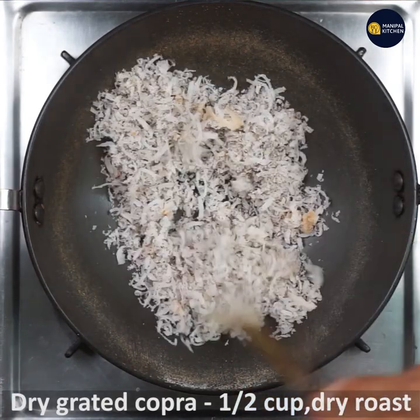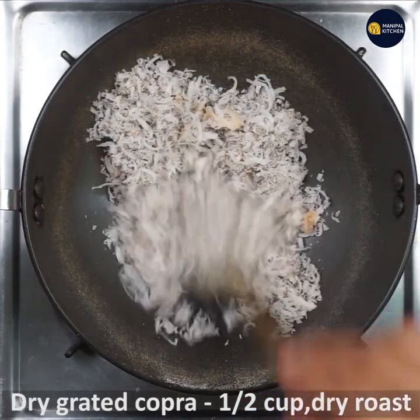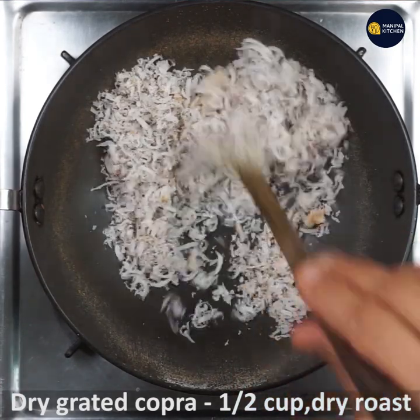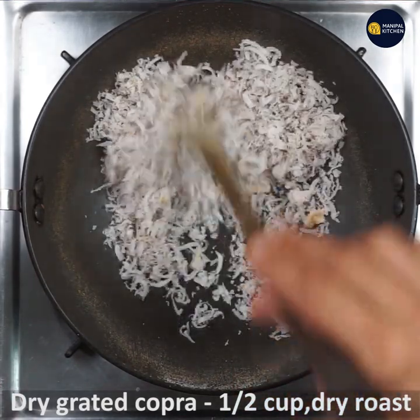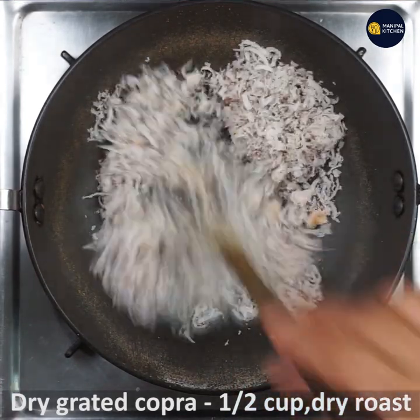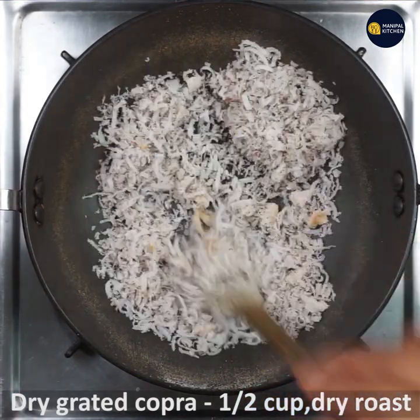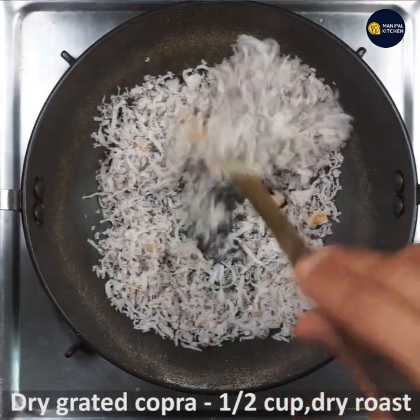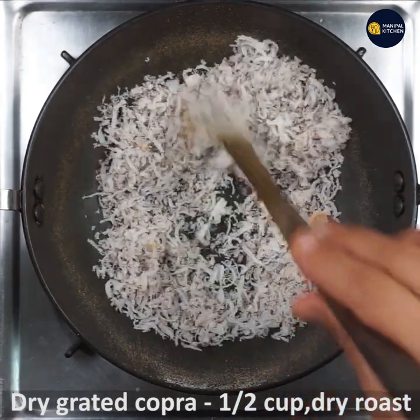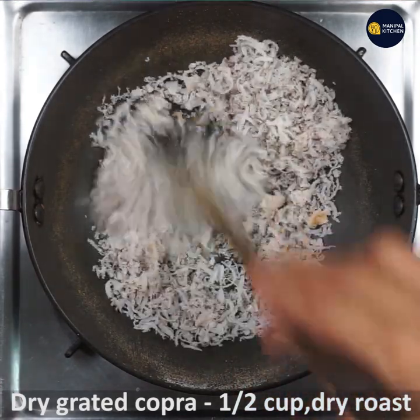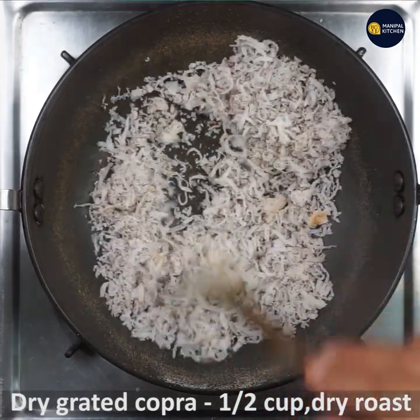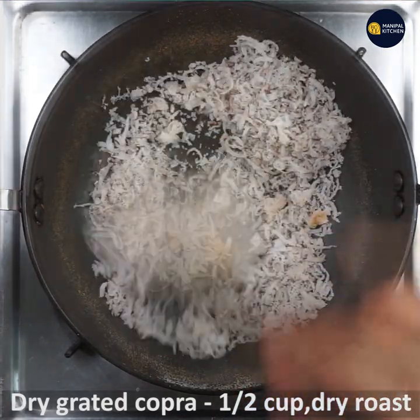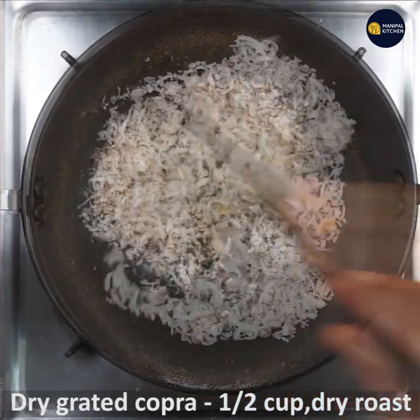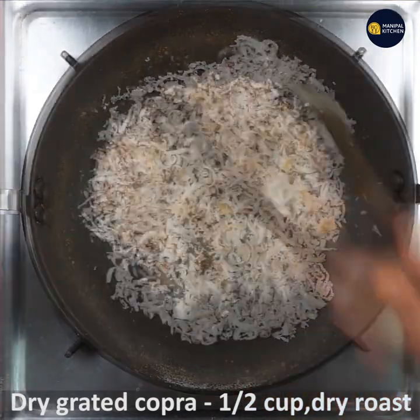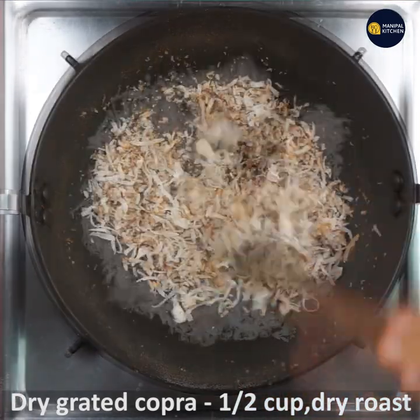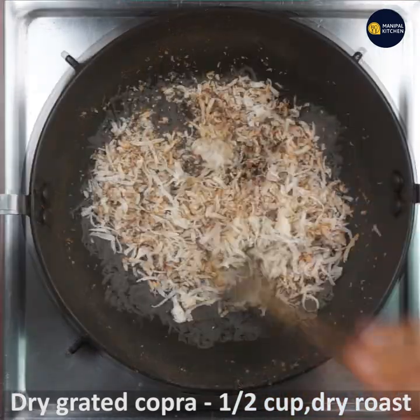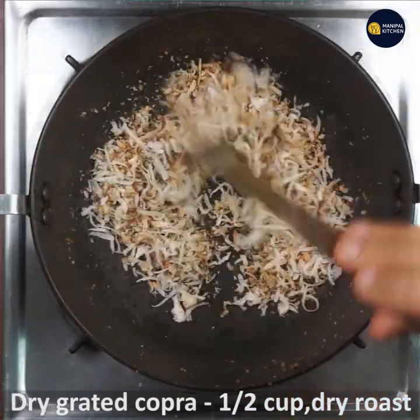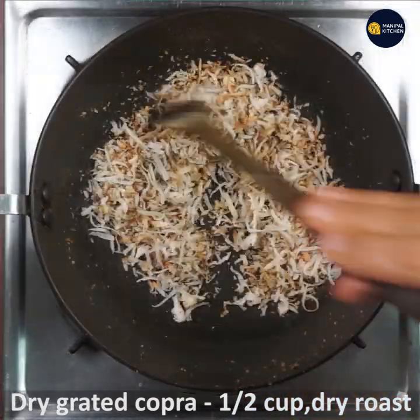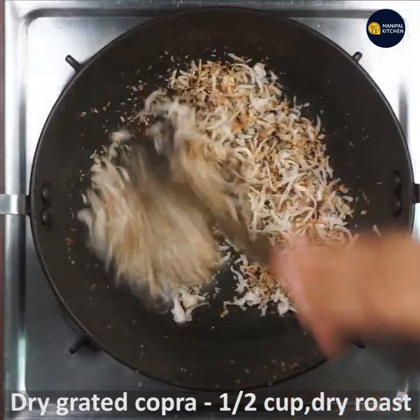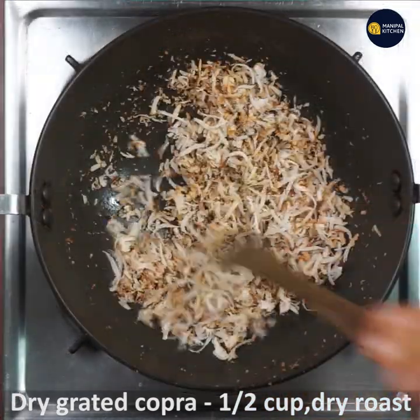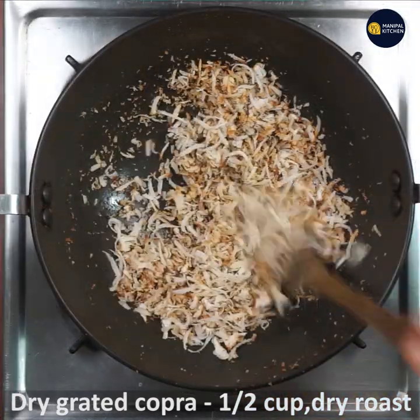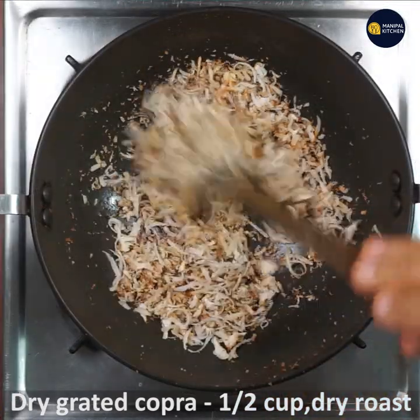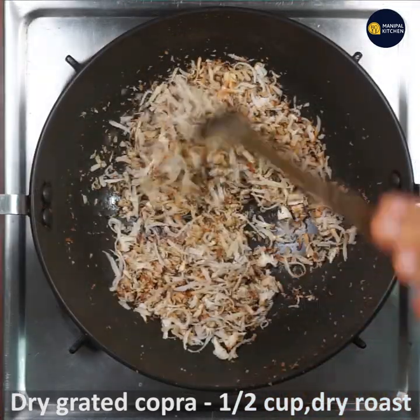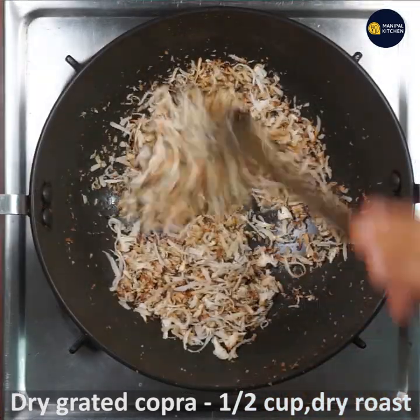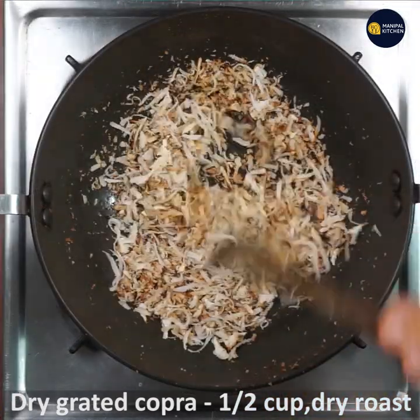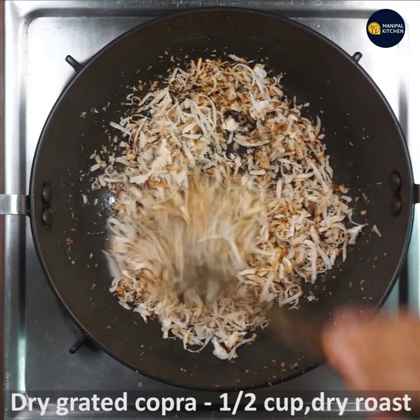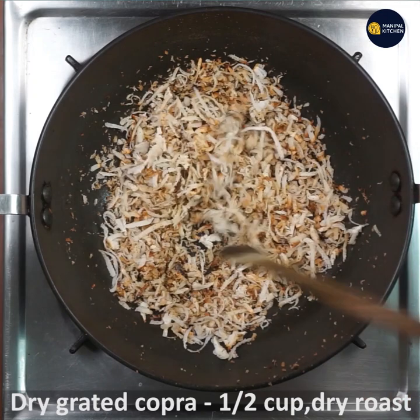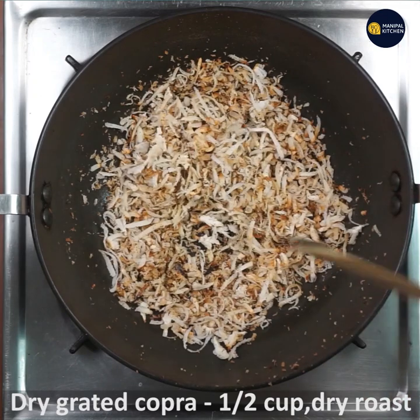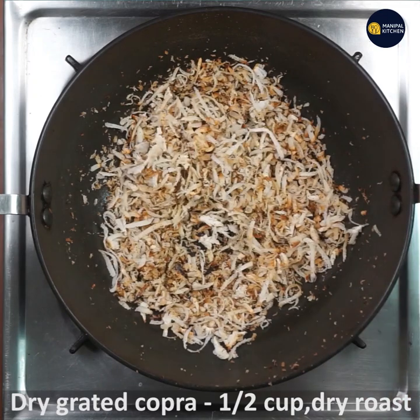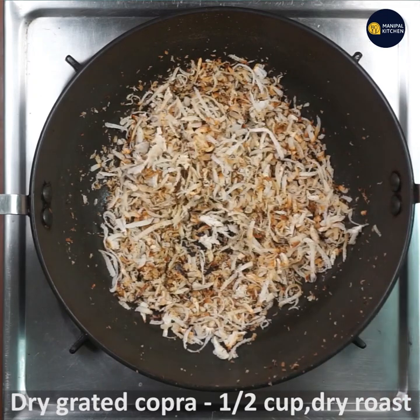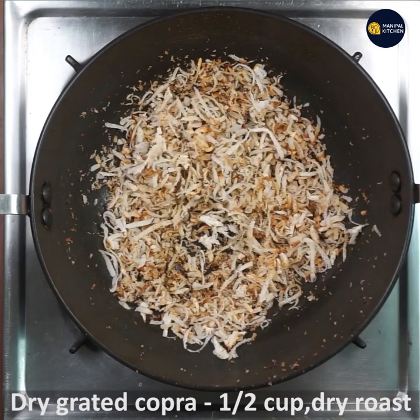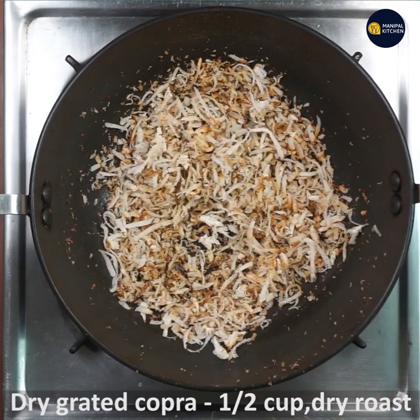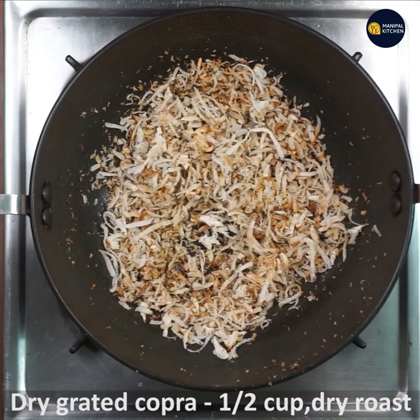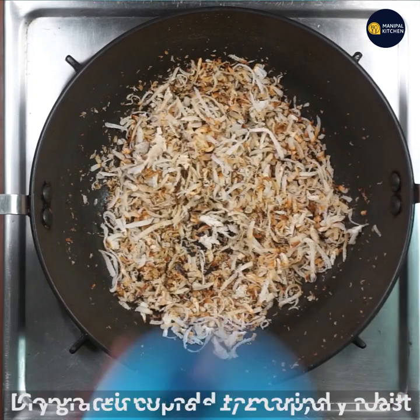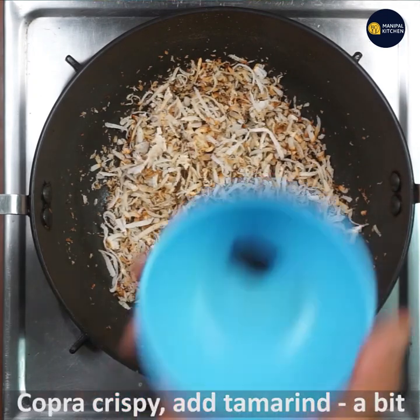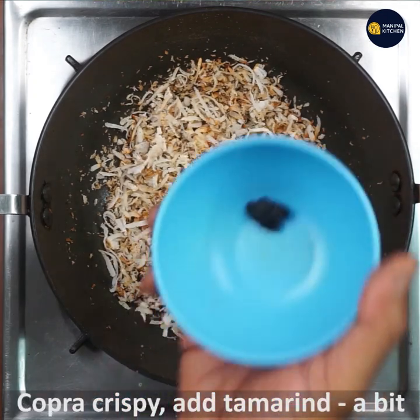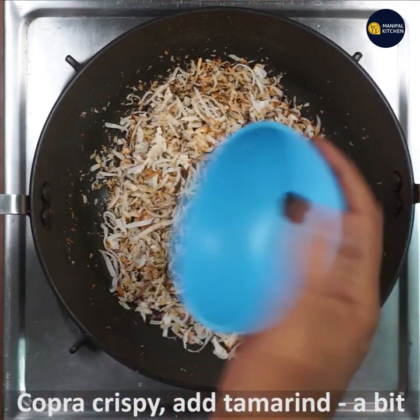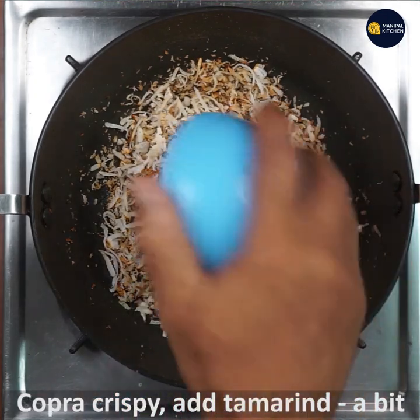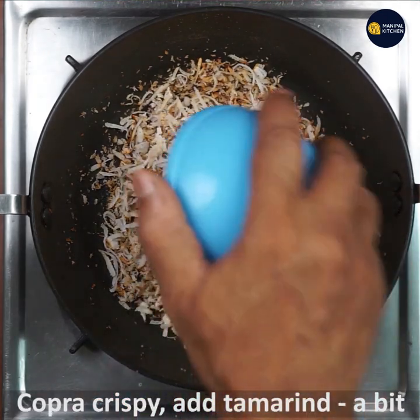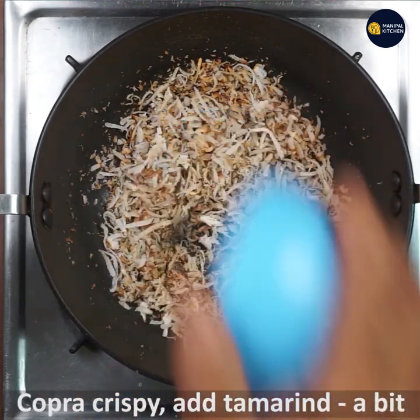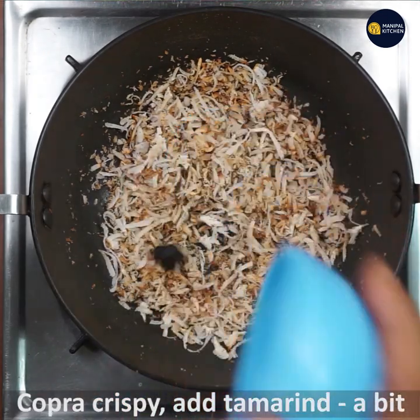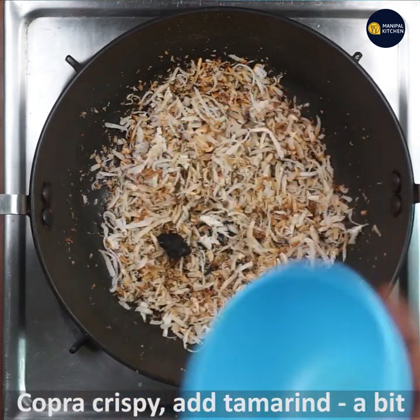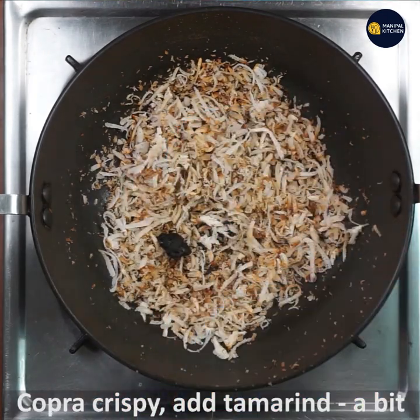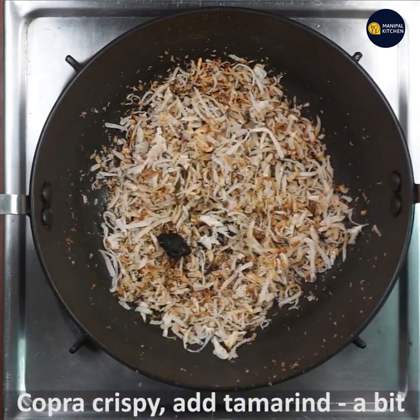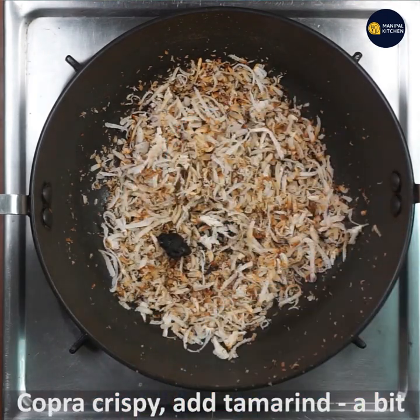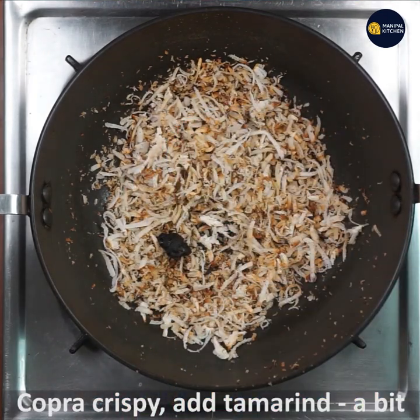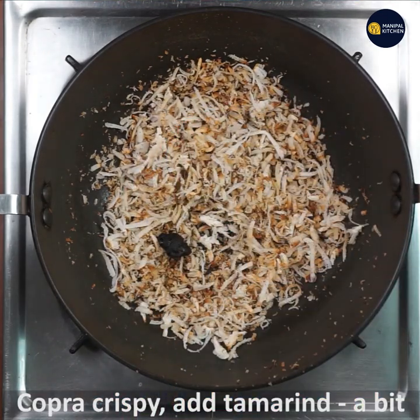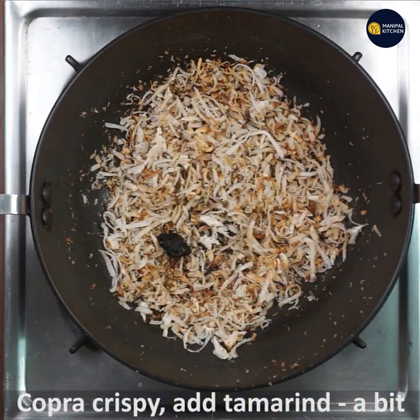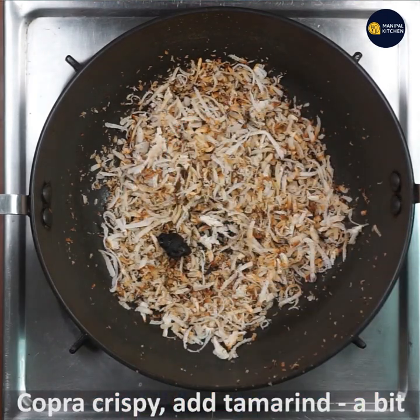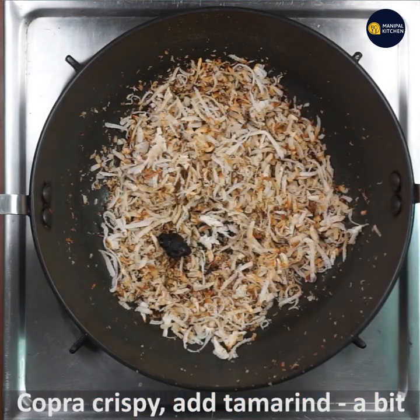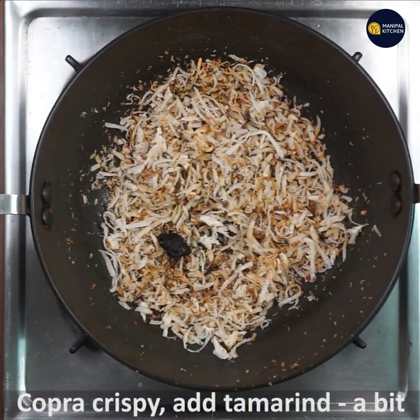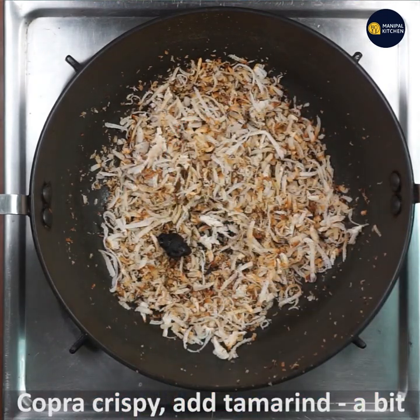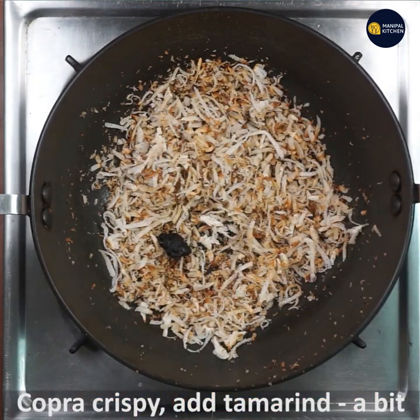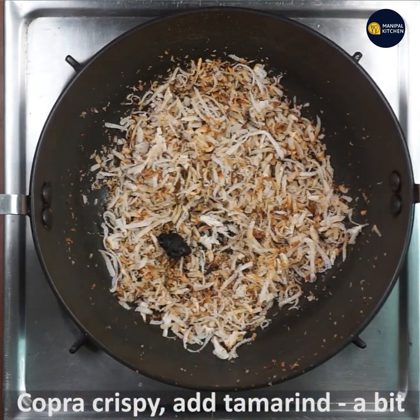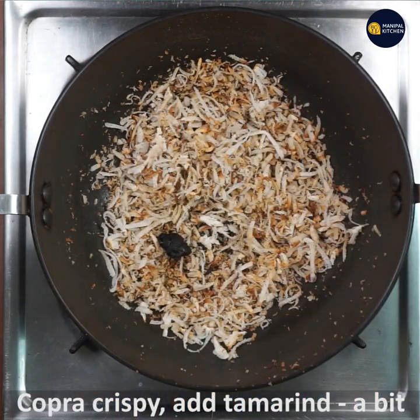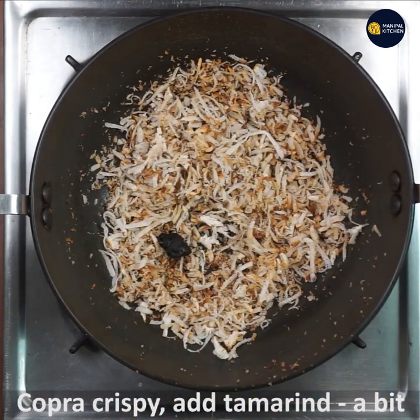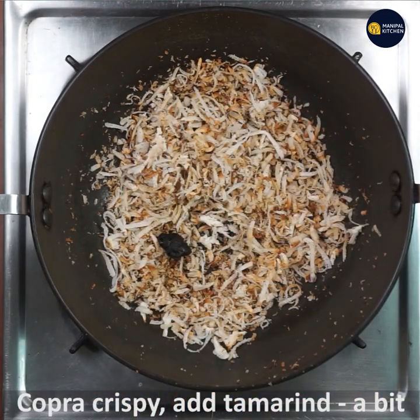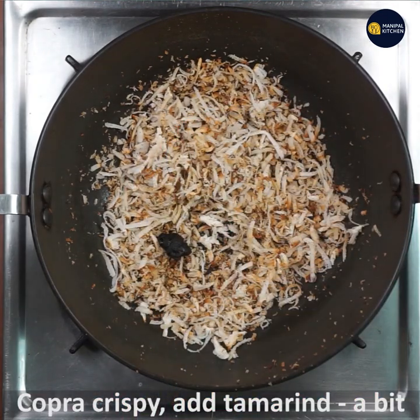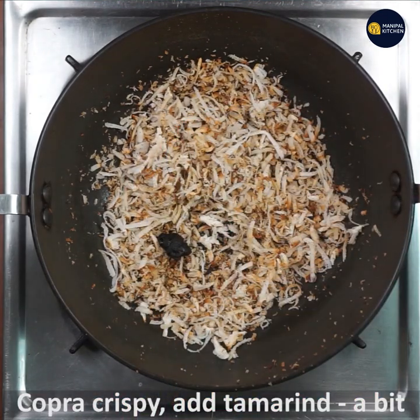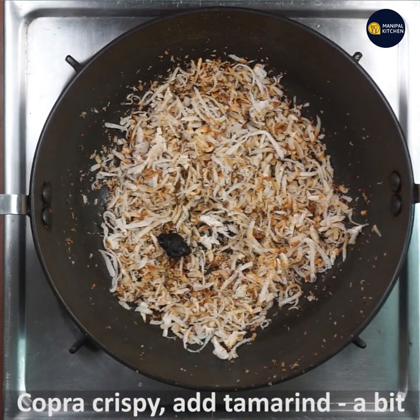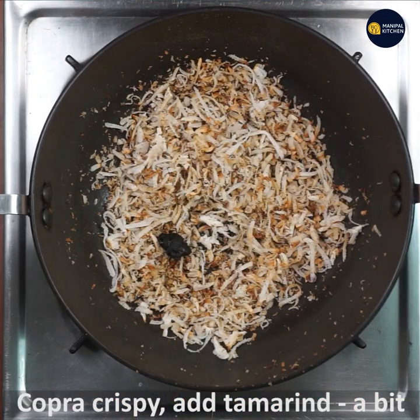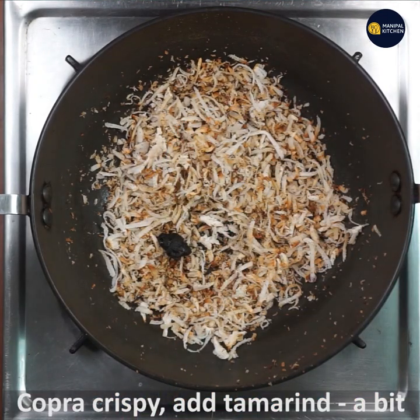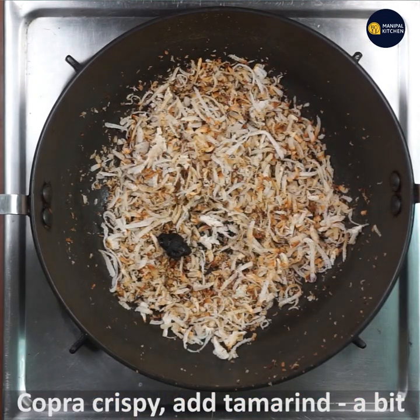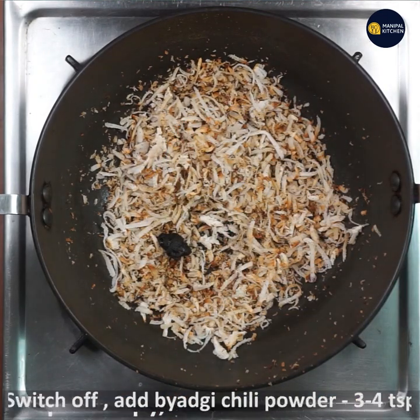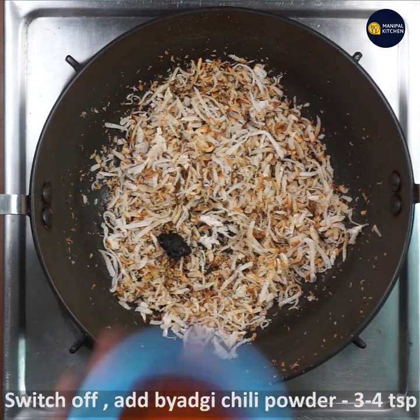It is great. It is crispy and aromatic and bright brown.